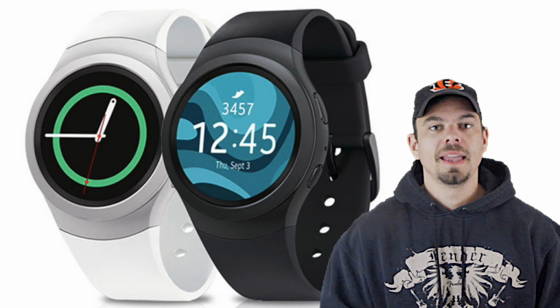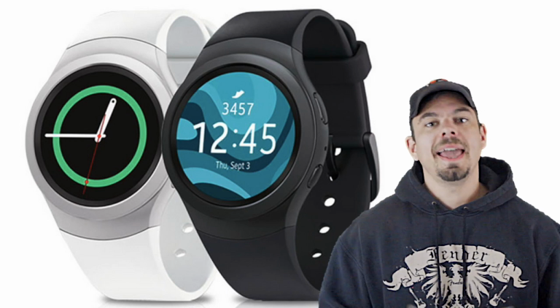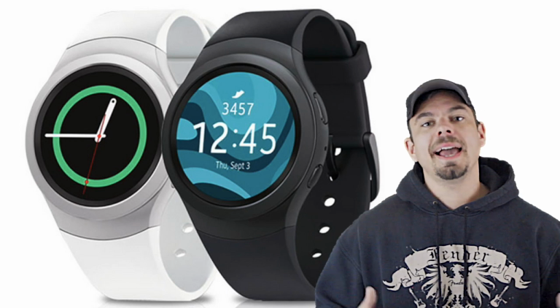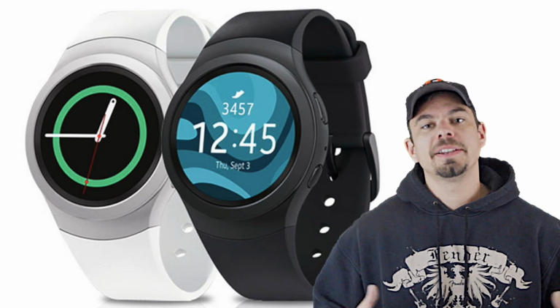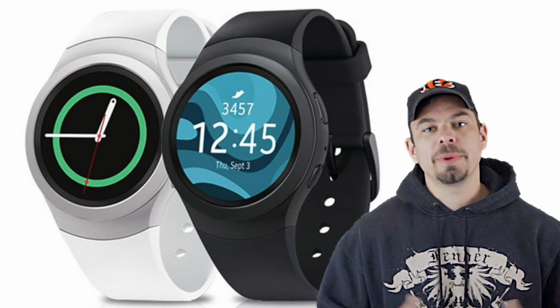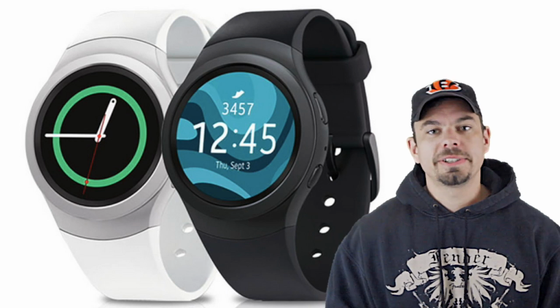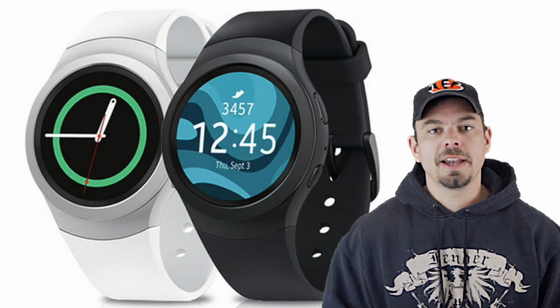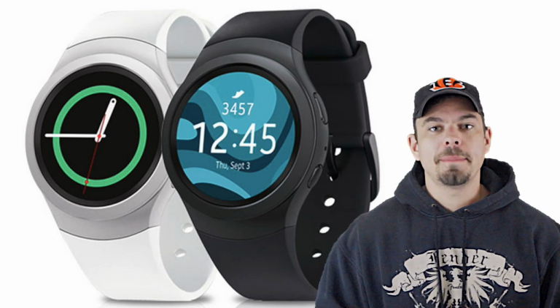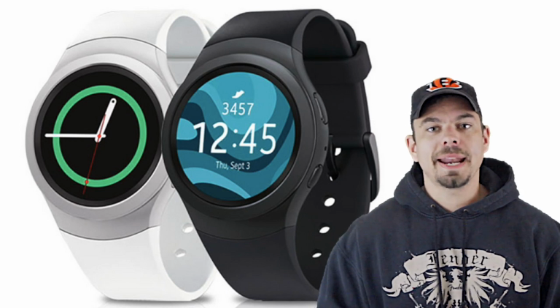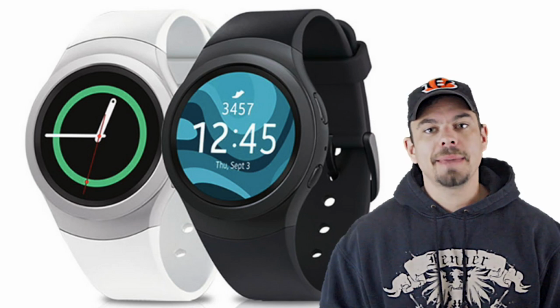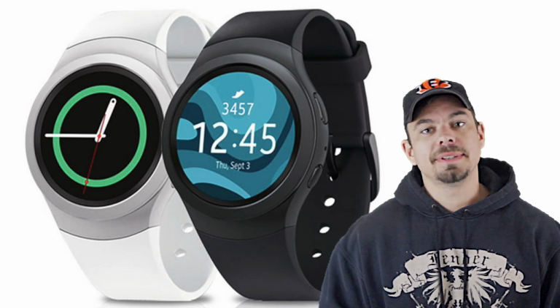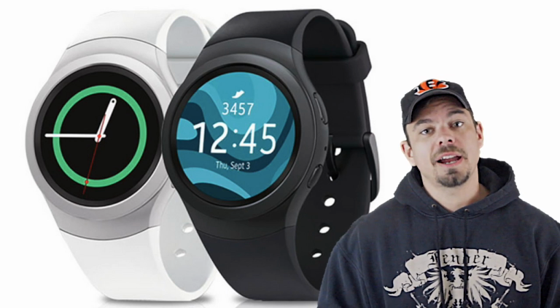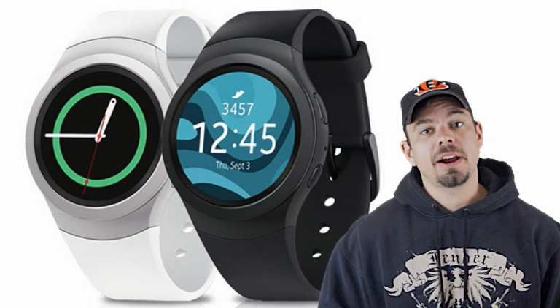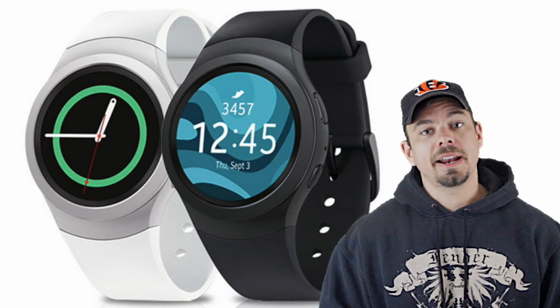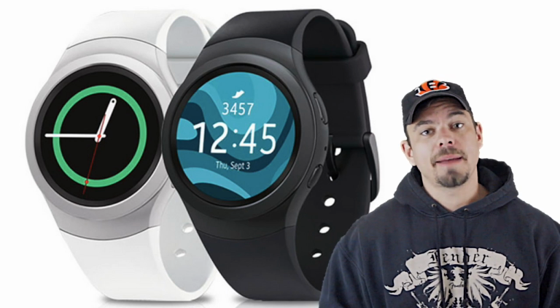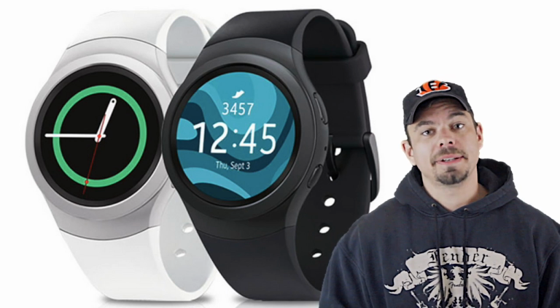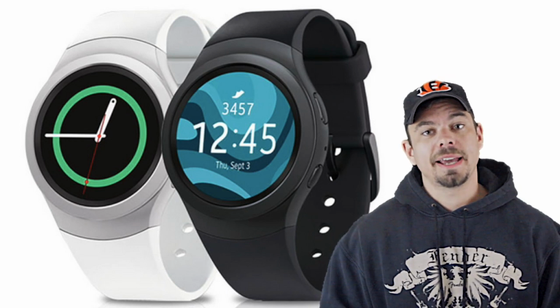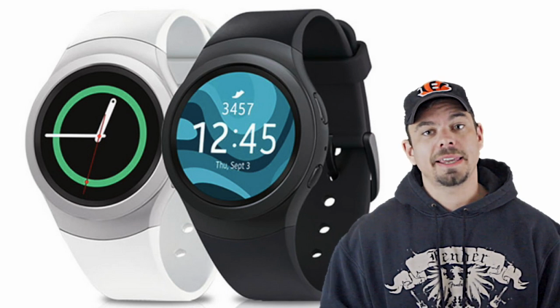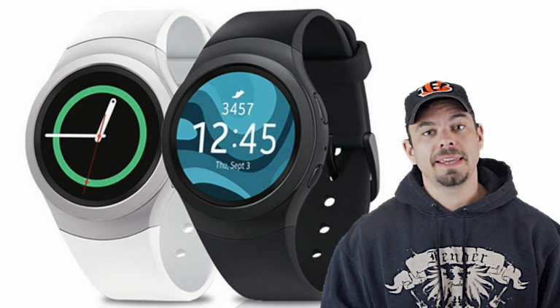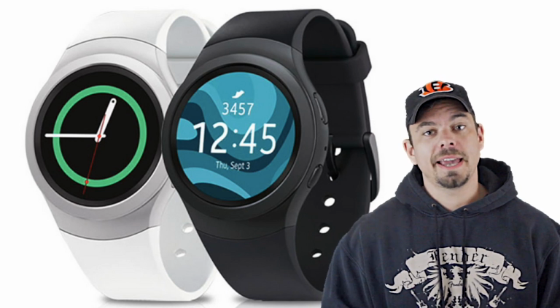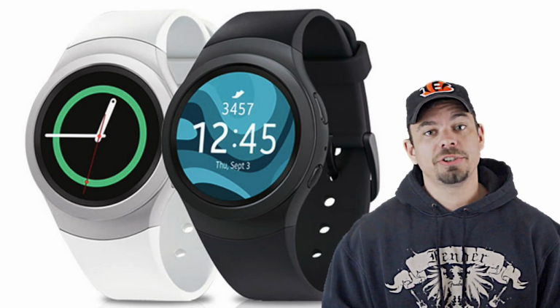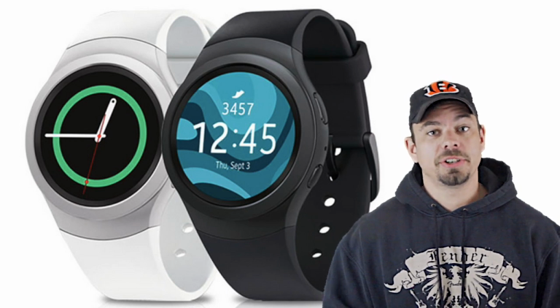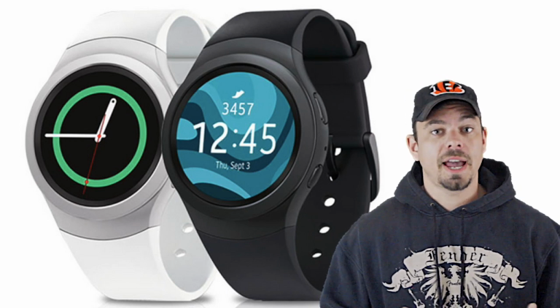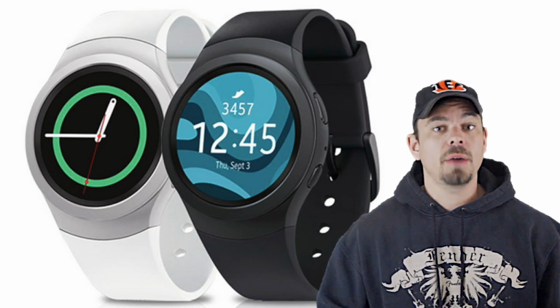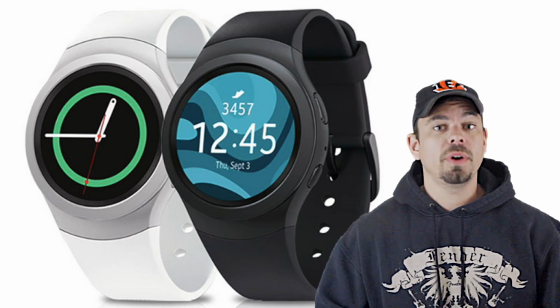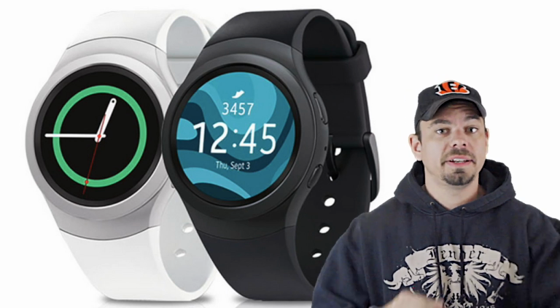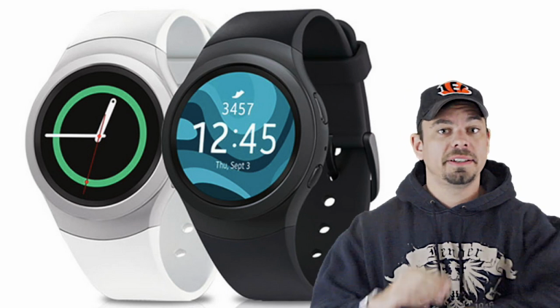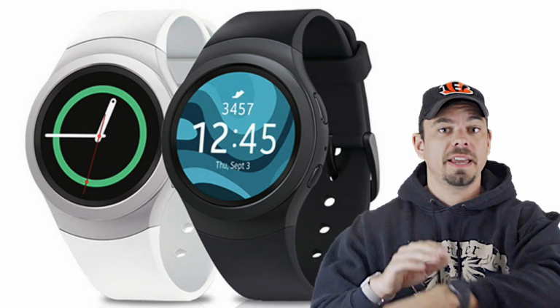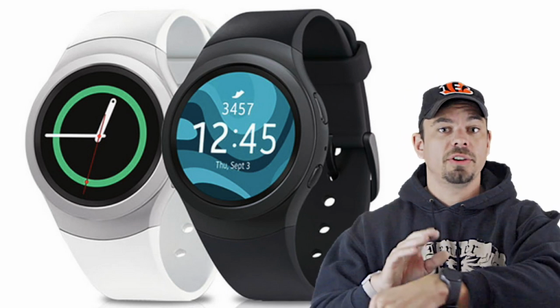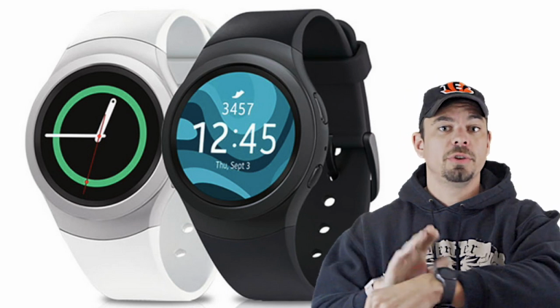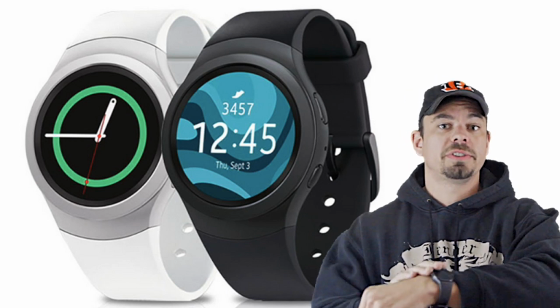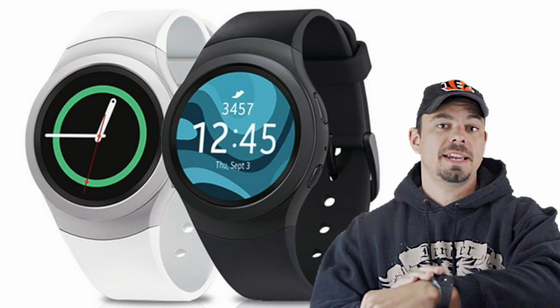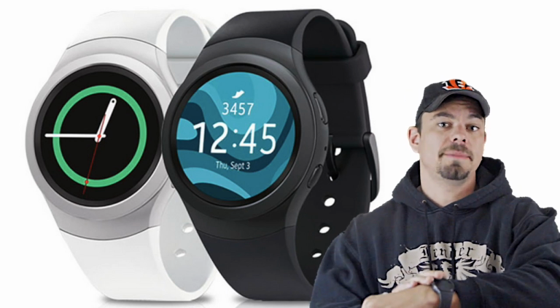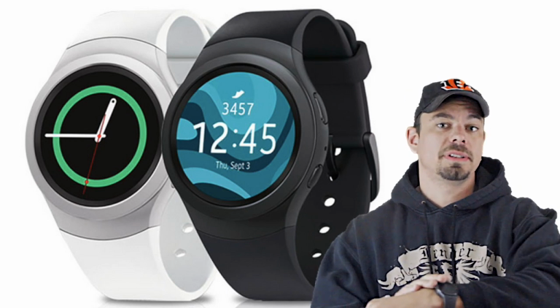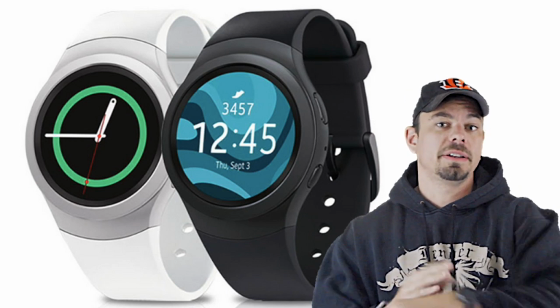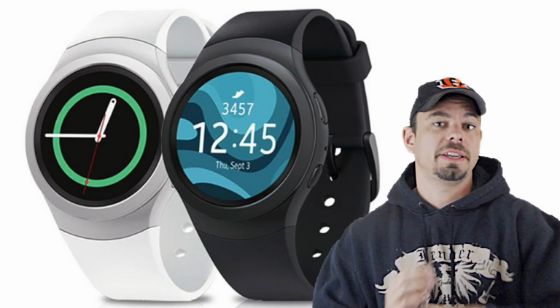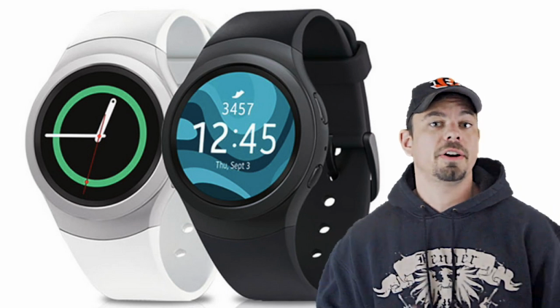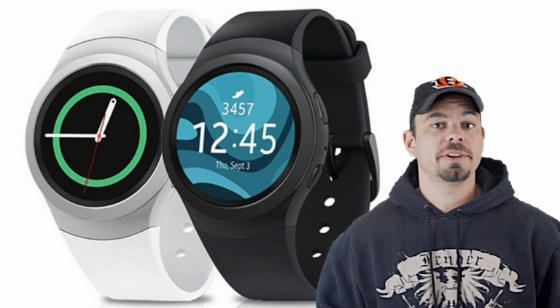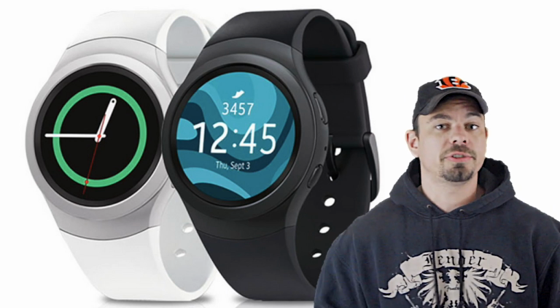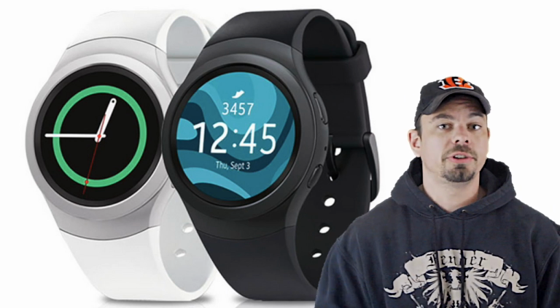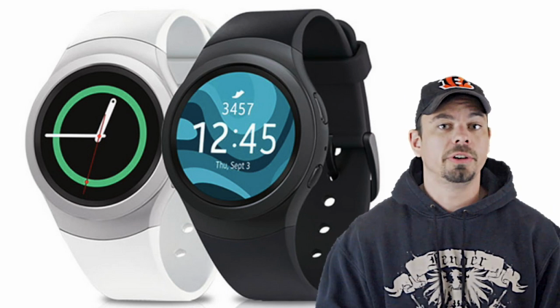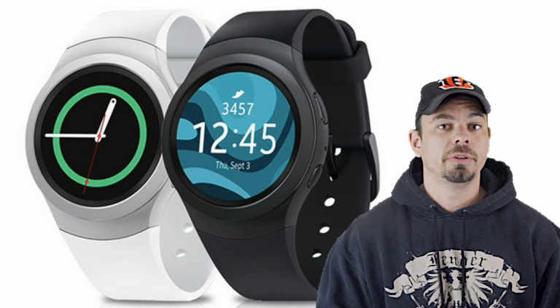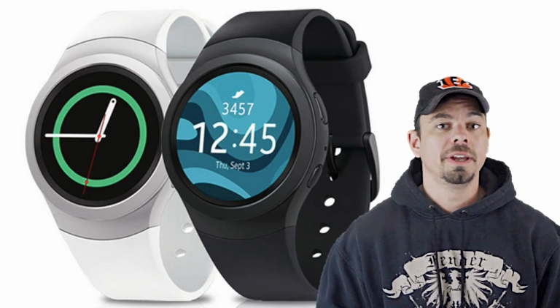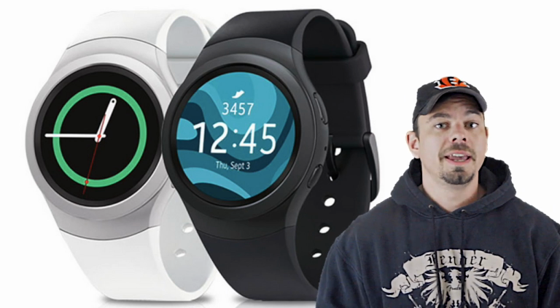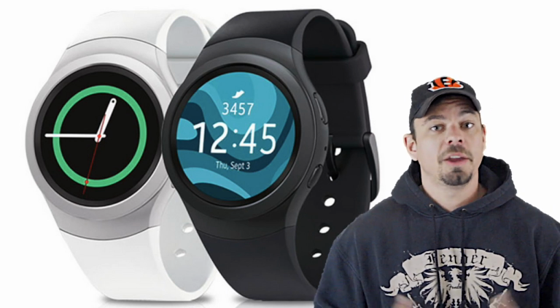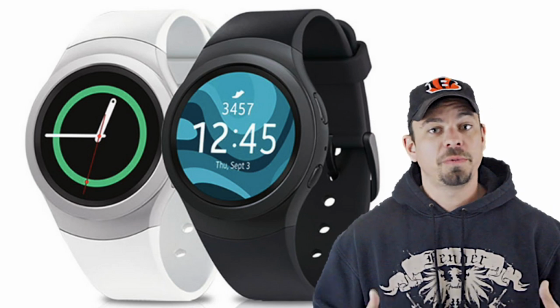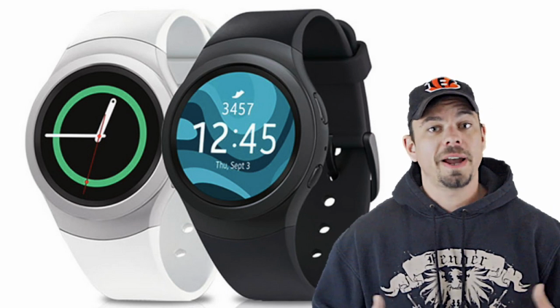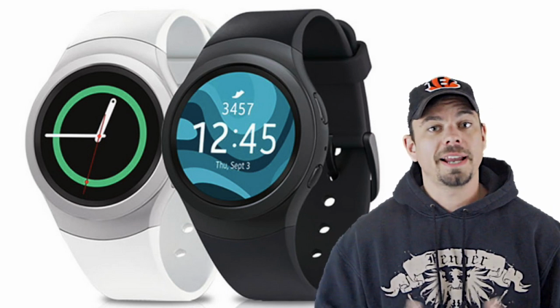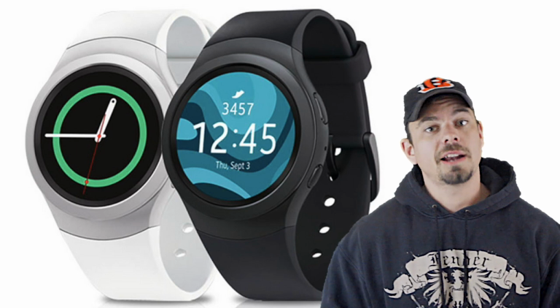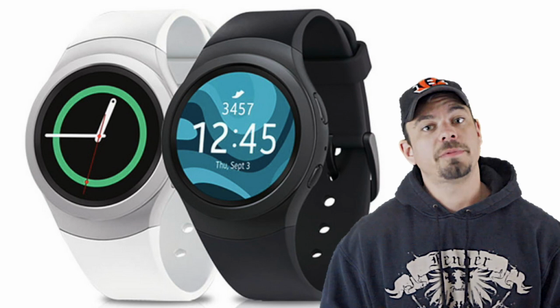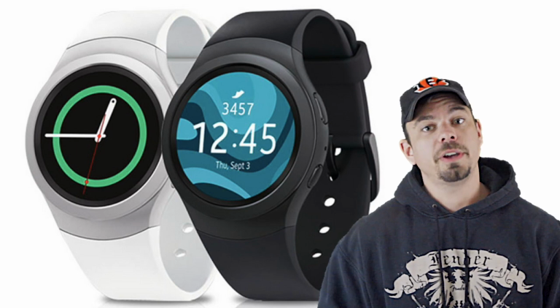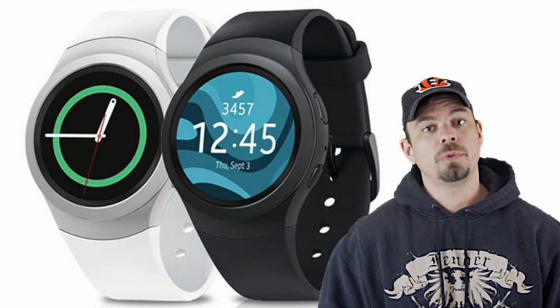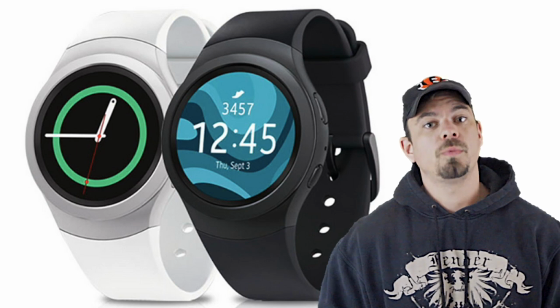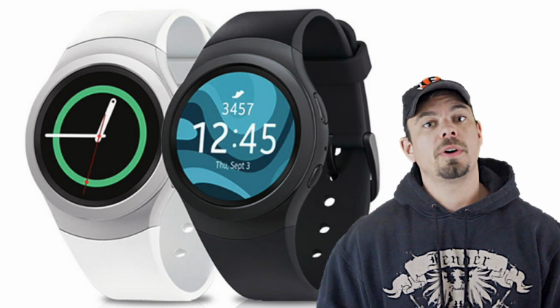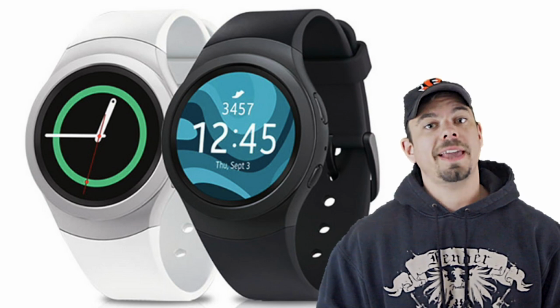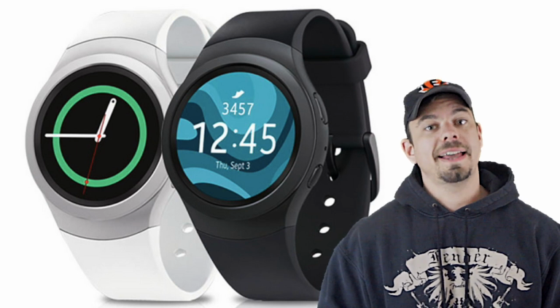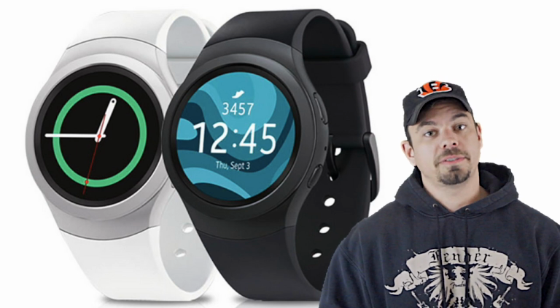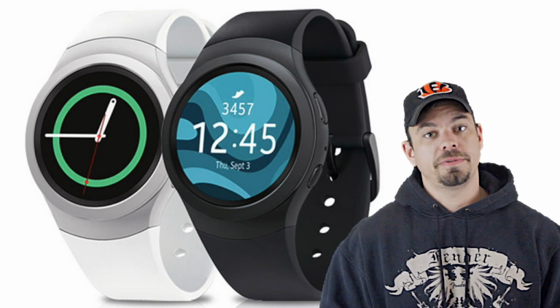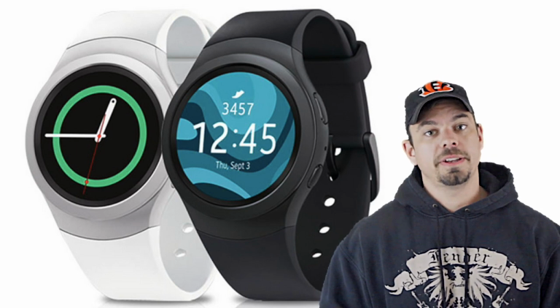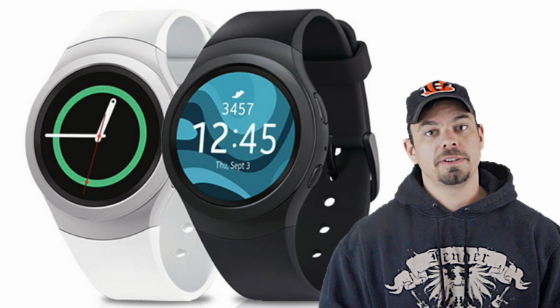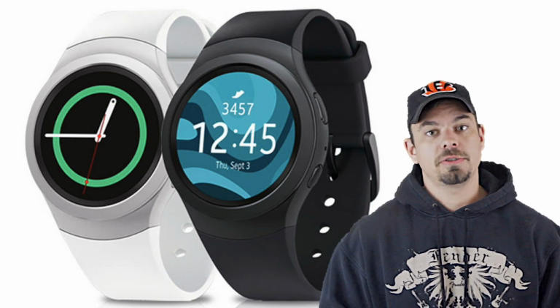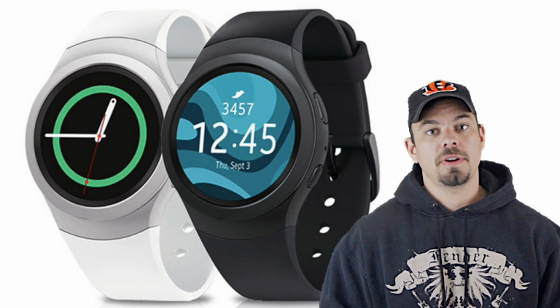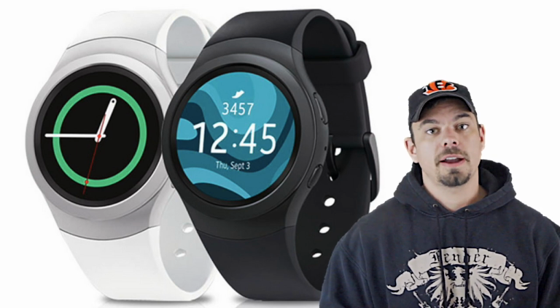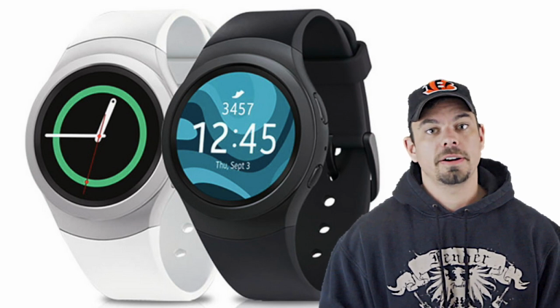Hey guys, what's up? My name is Eric, and I'm the Techie Agent, and I wanted to take the new Samsung Gear S2 and find out if it could work as a fitness tracker.